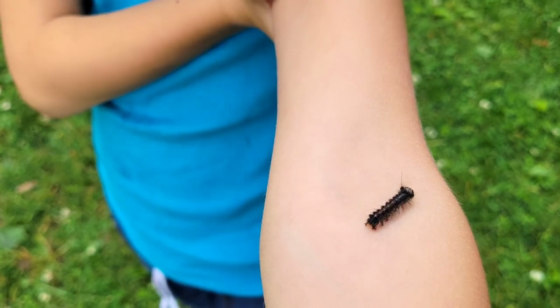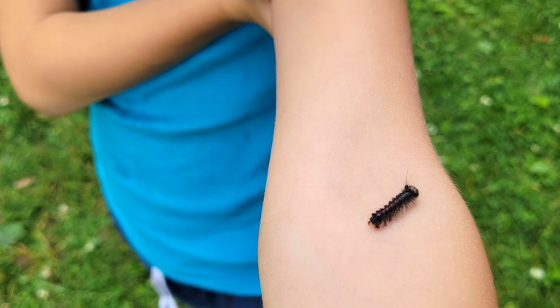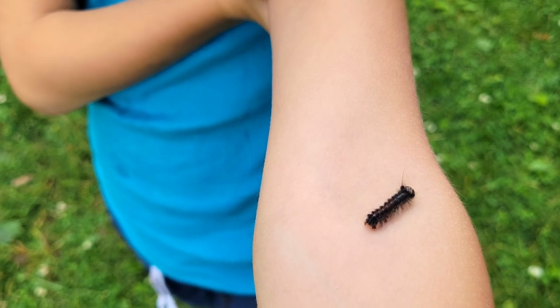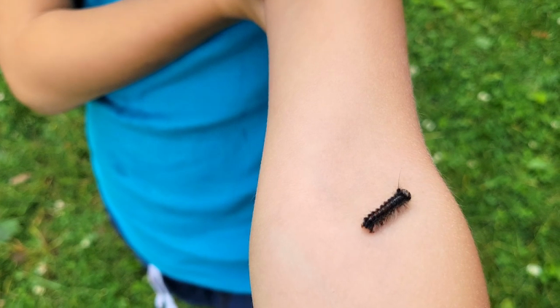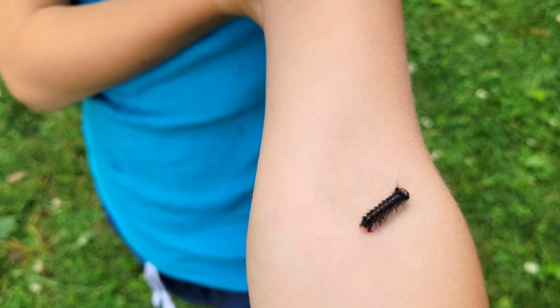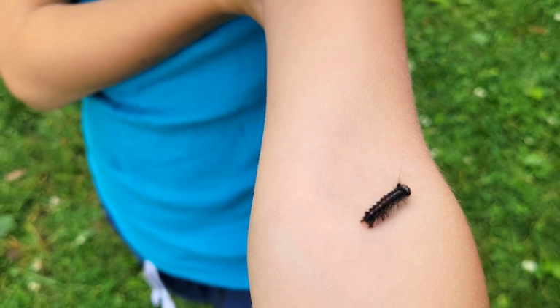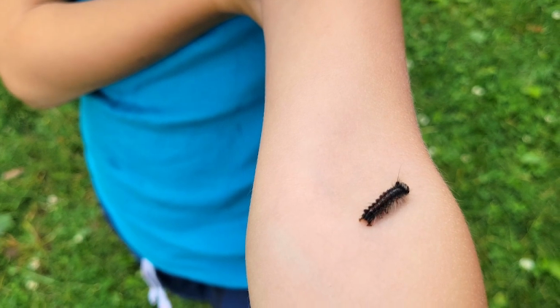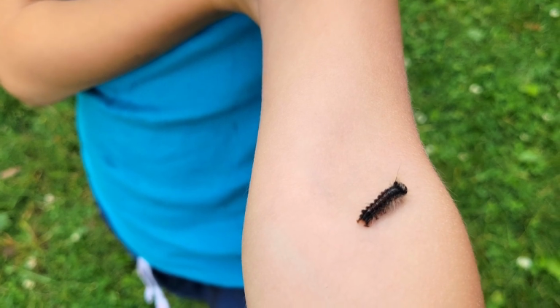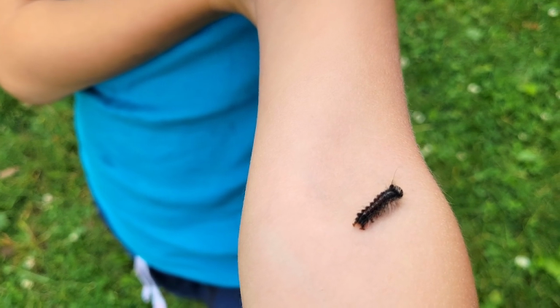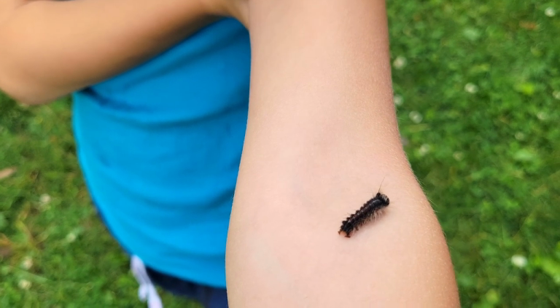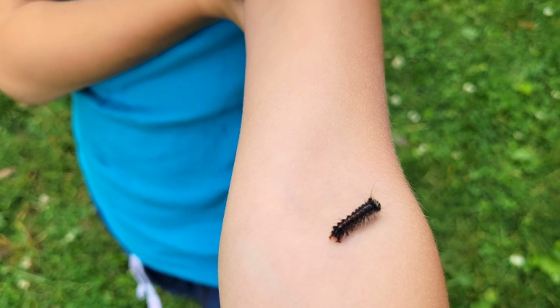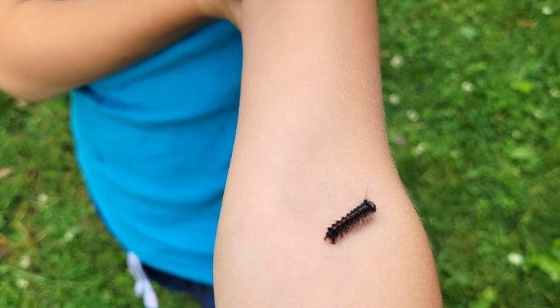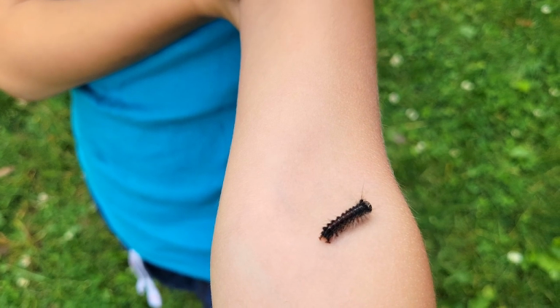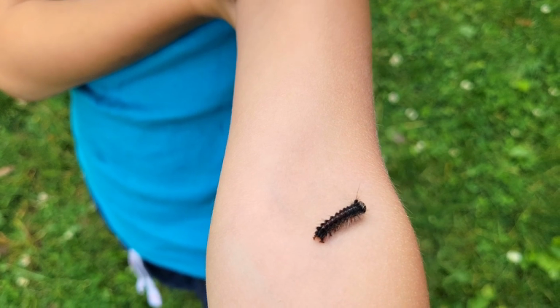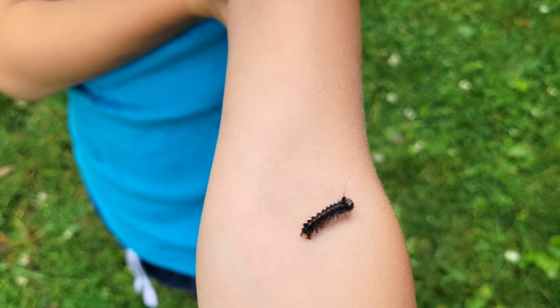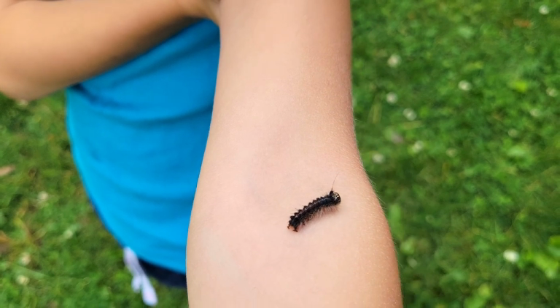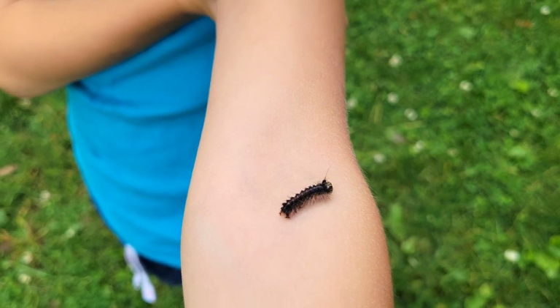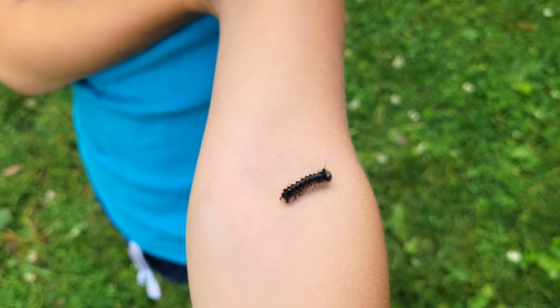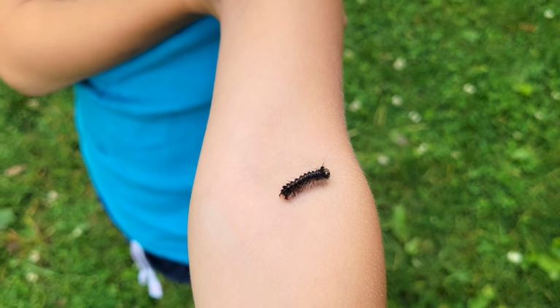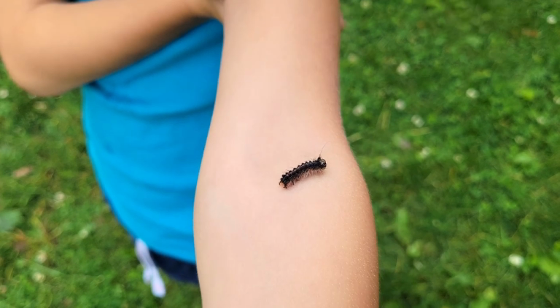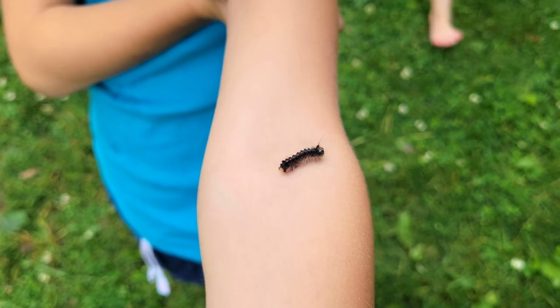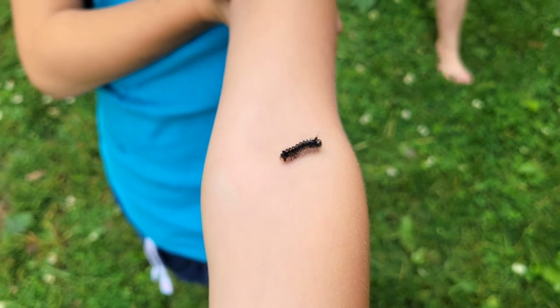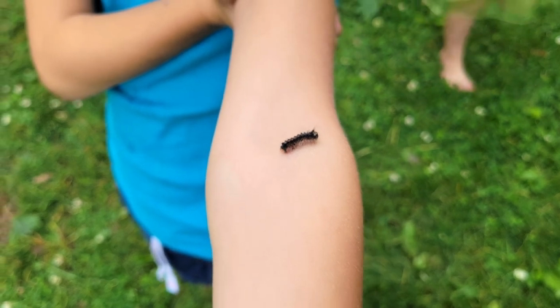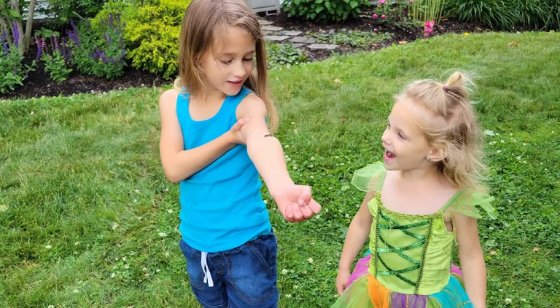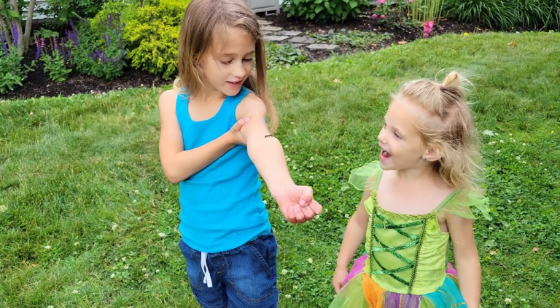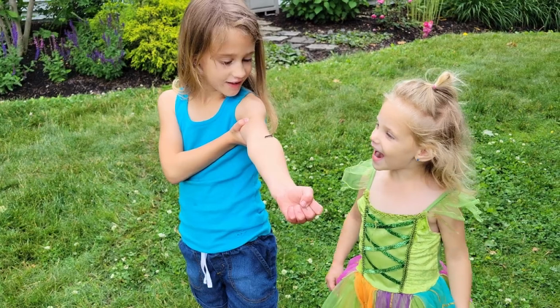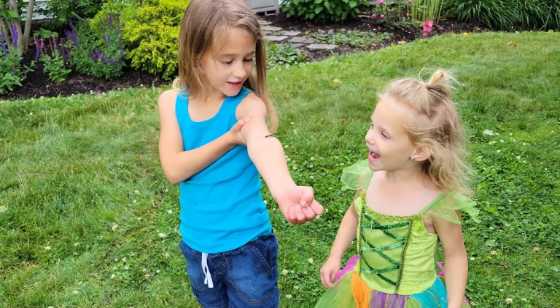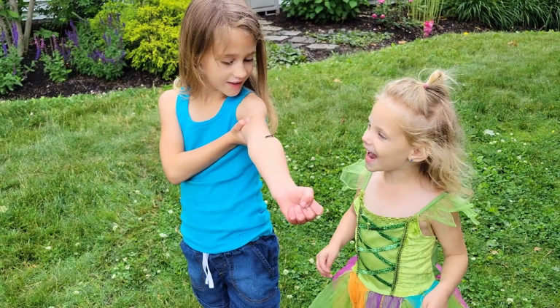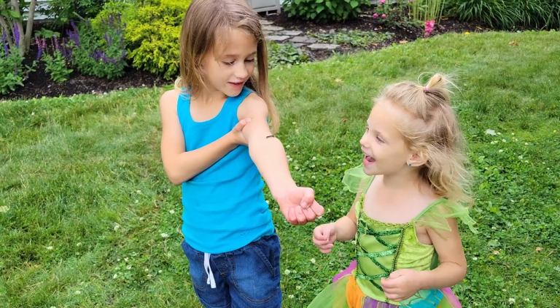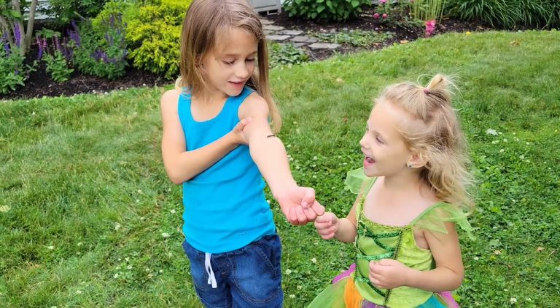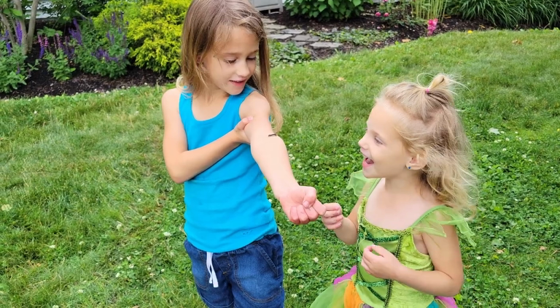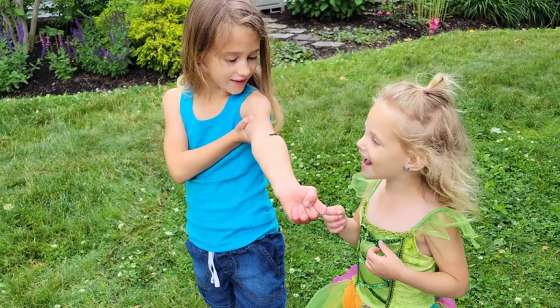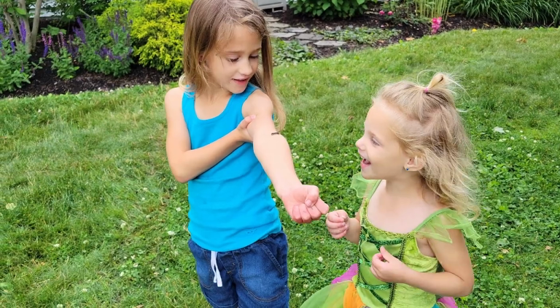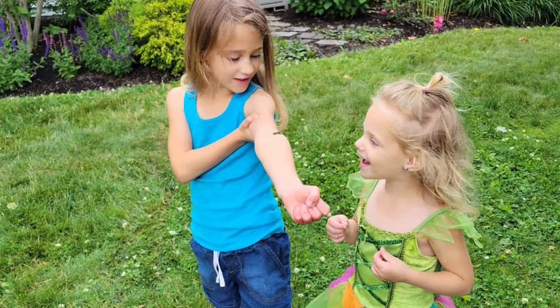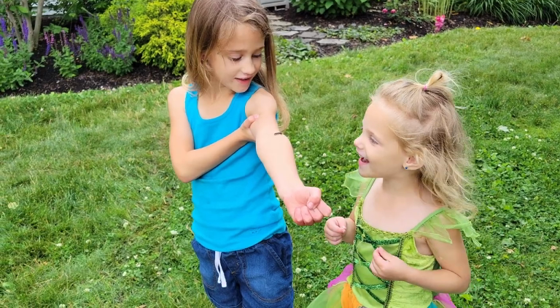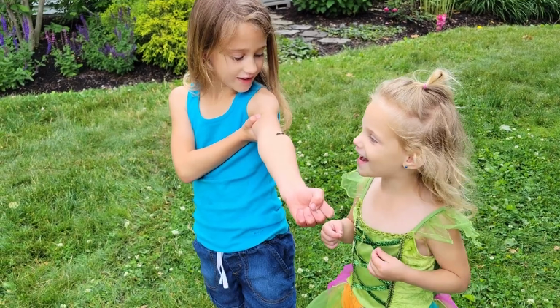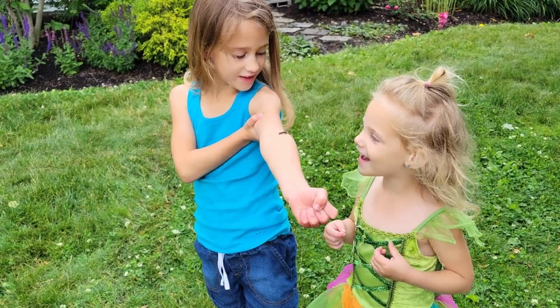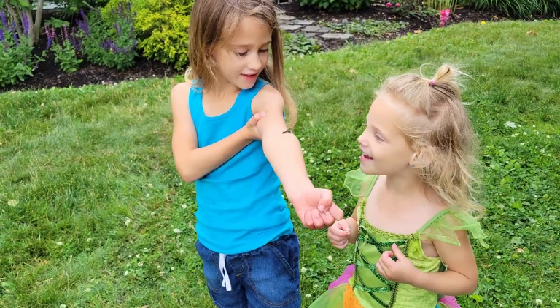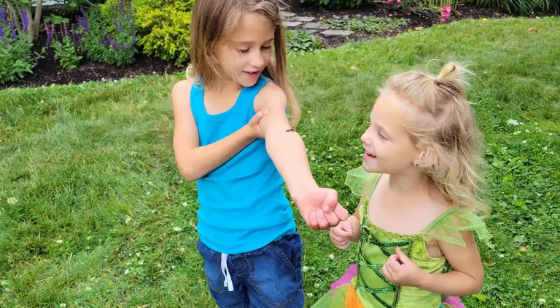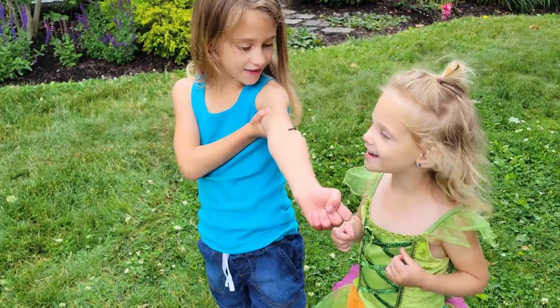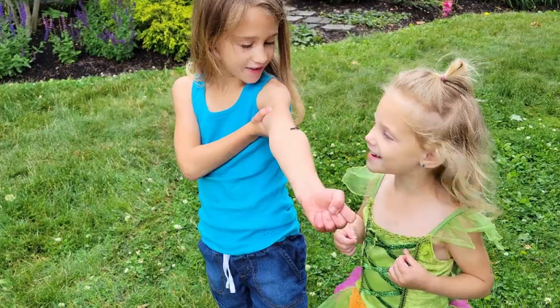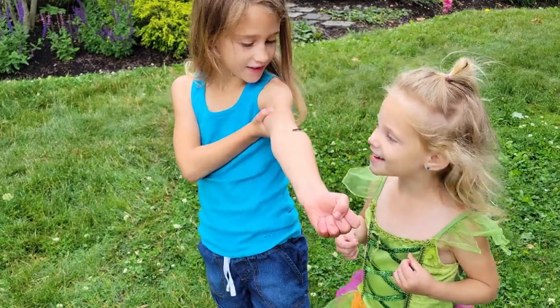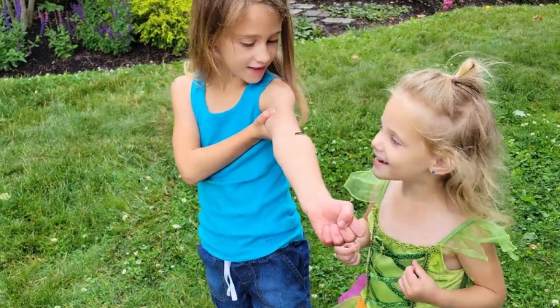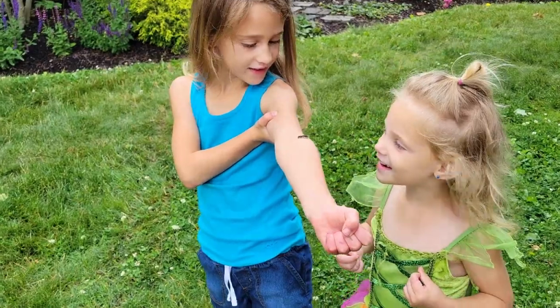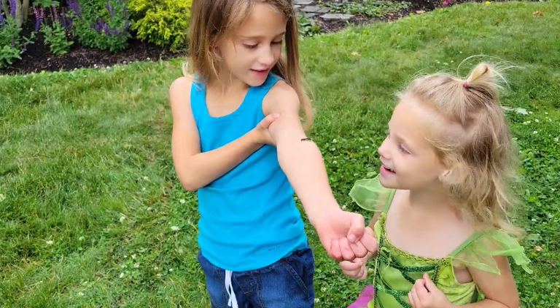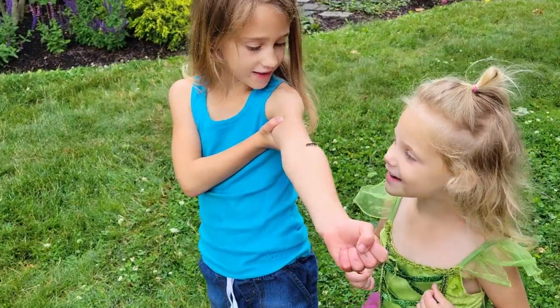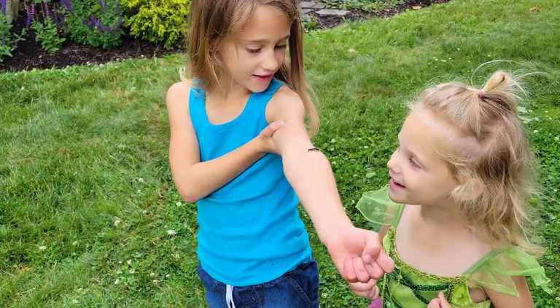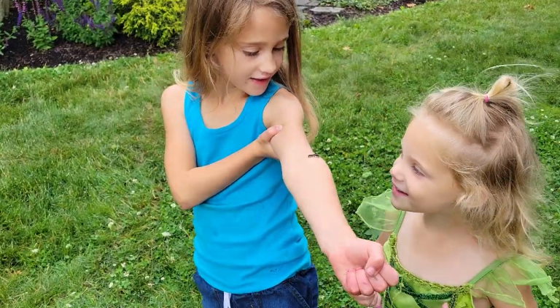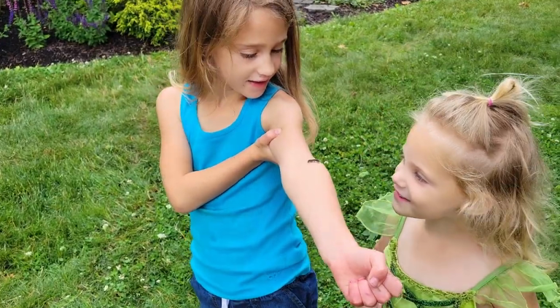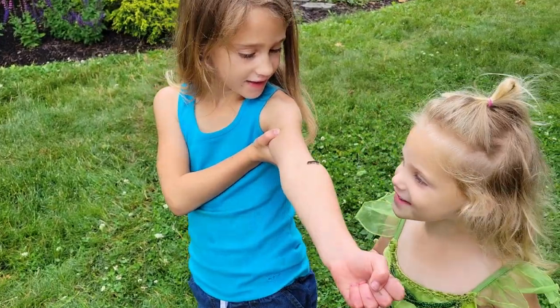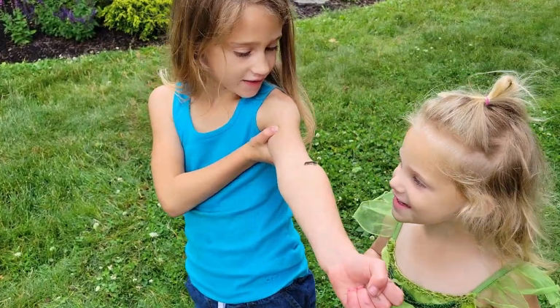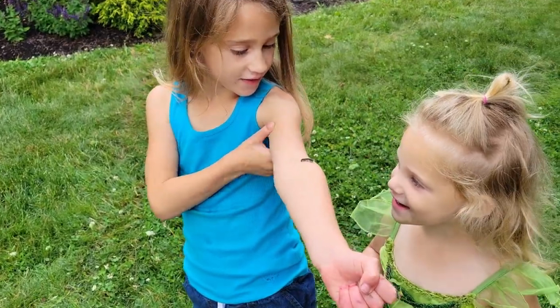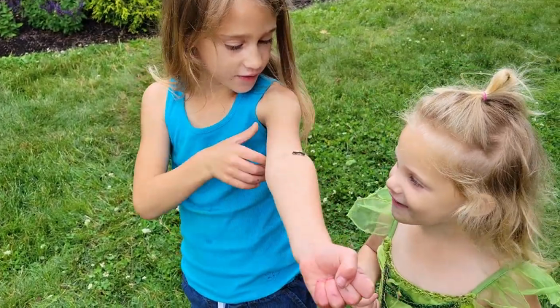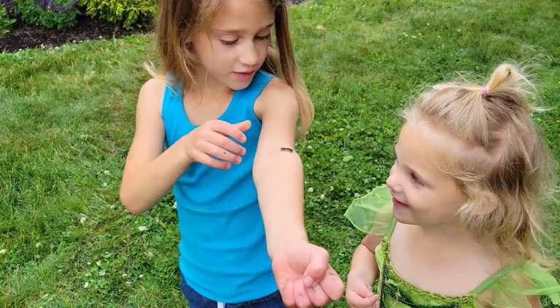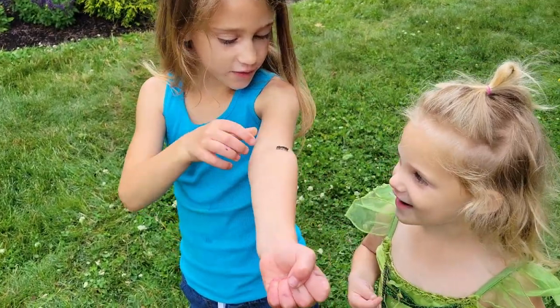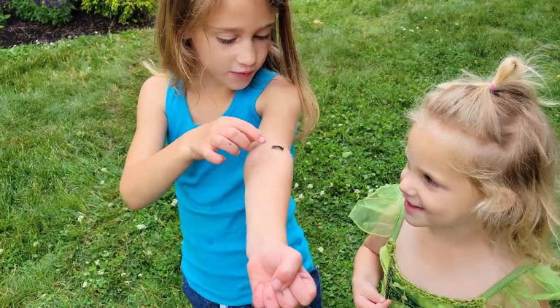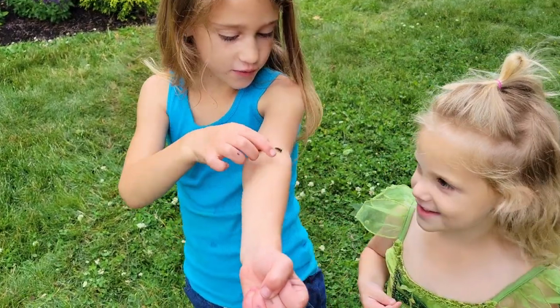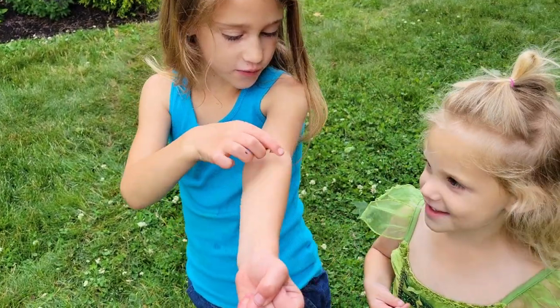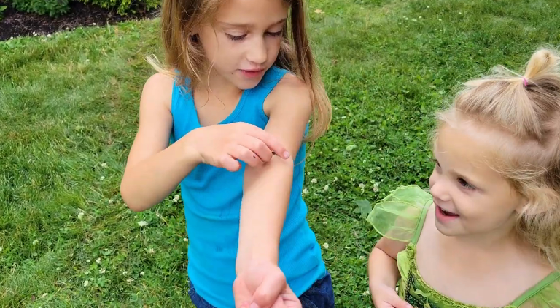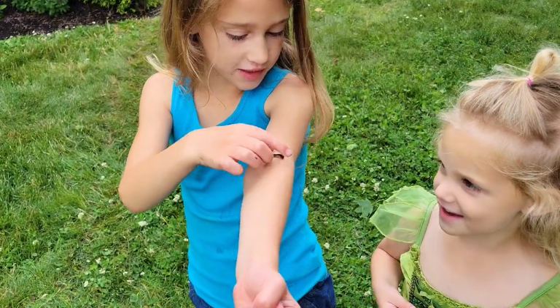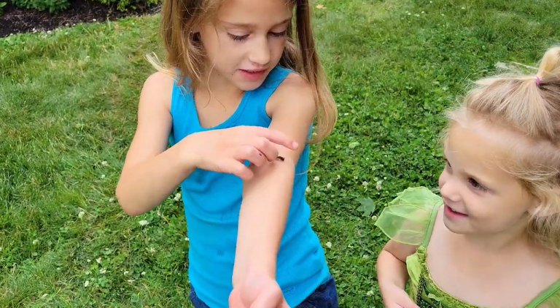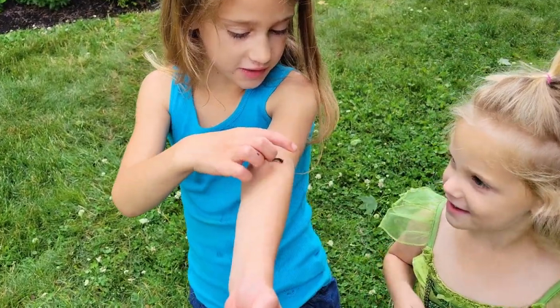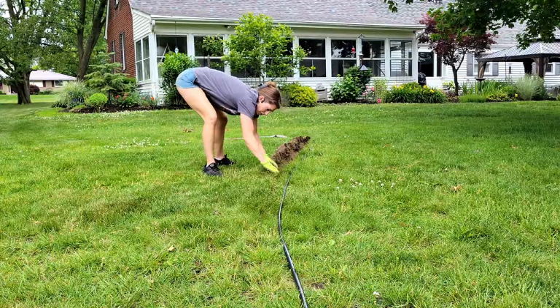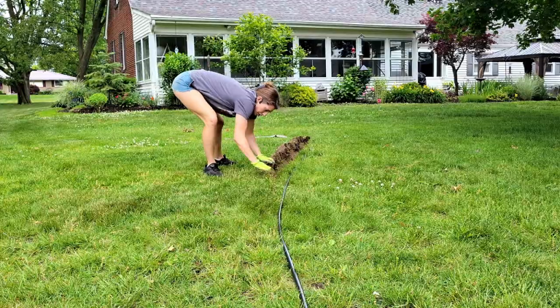The girls found a gypsy moth caterpillar and named it Shadow, and they played with it all afternoon and then put it in their butterfly cage.